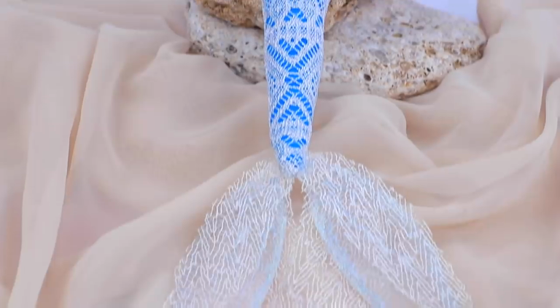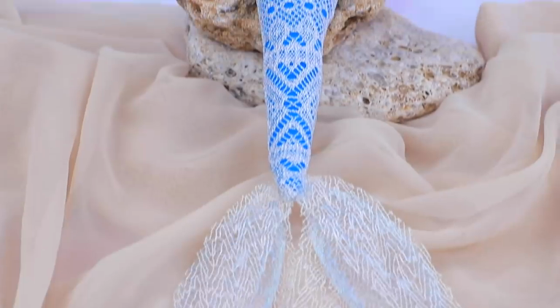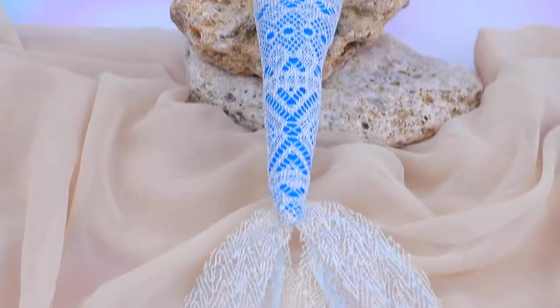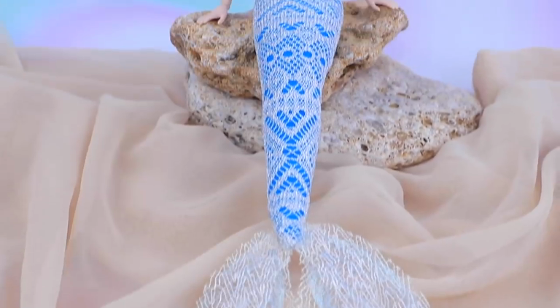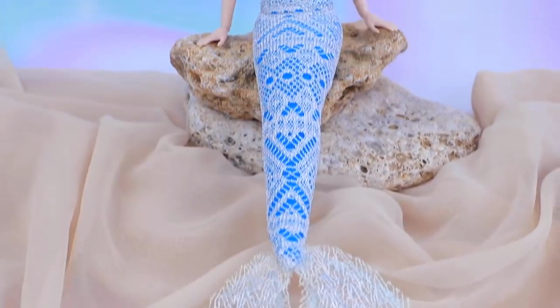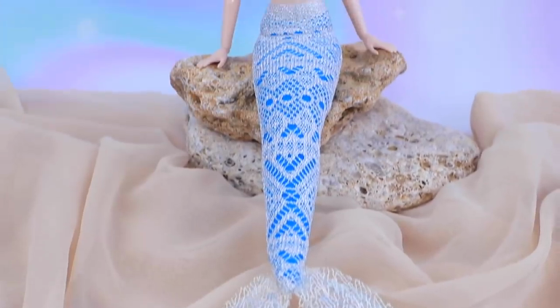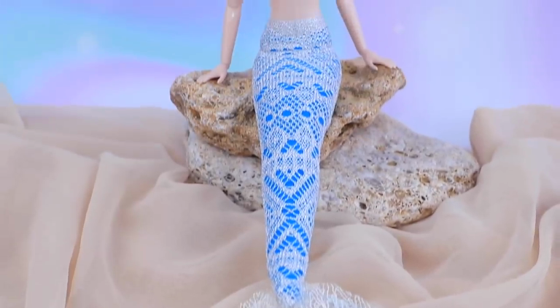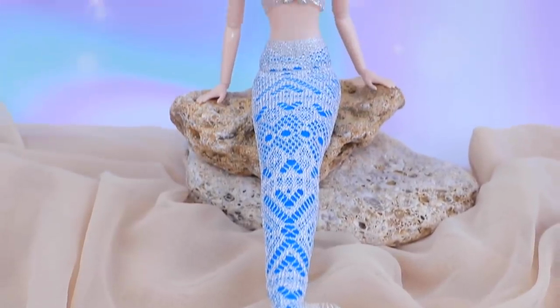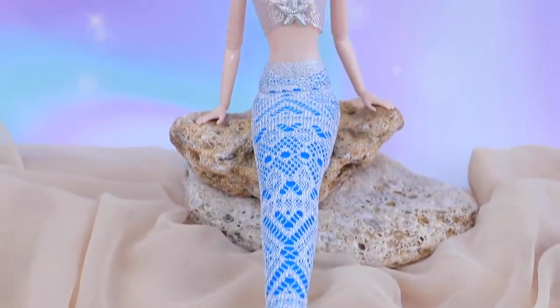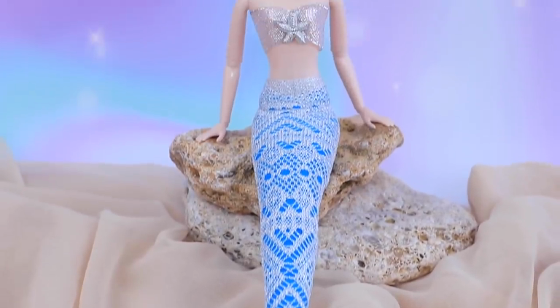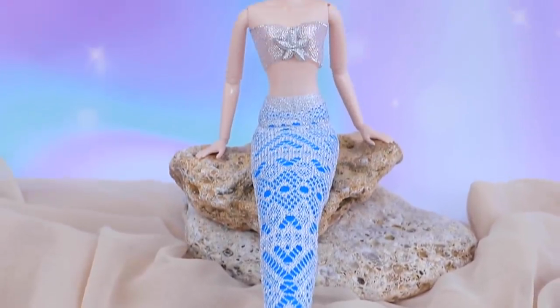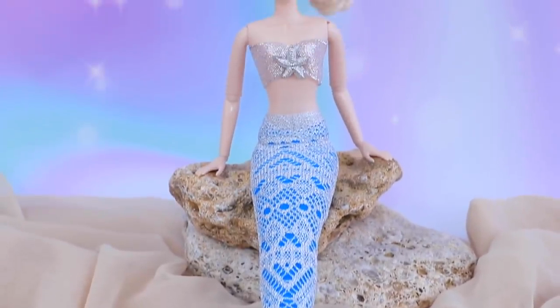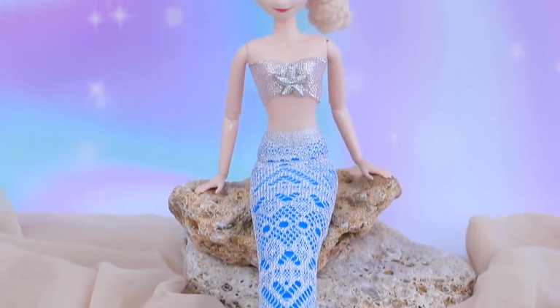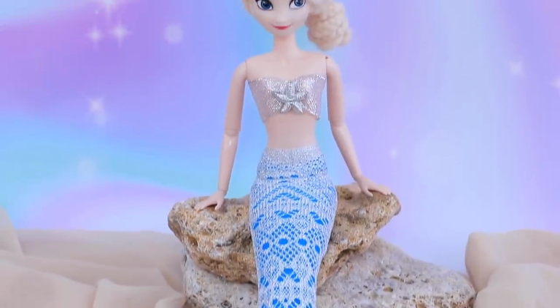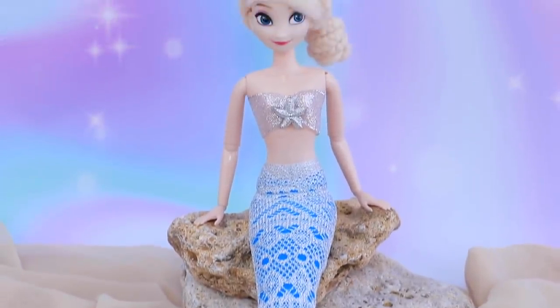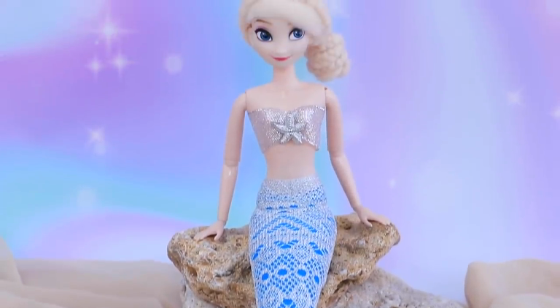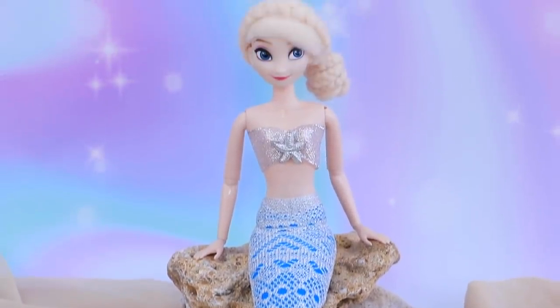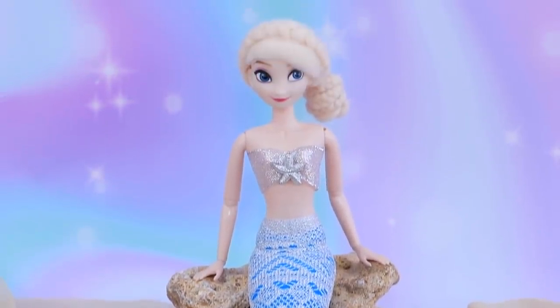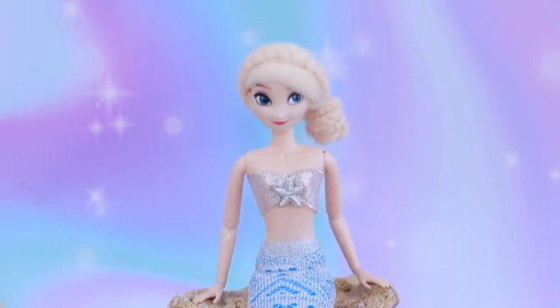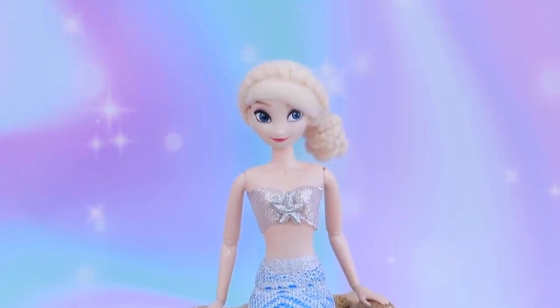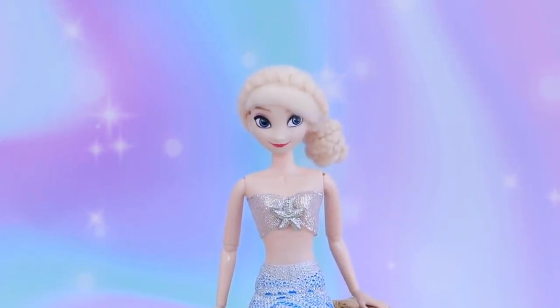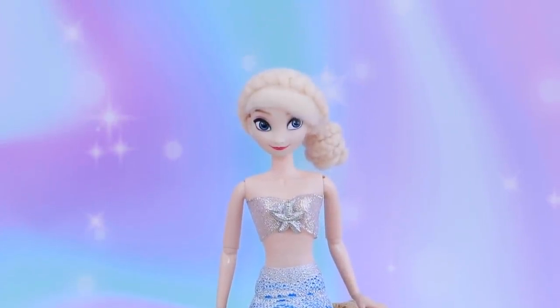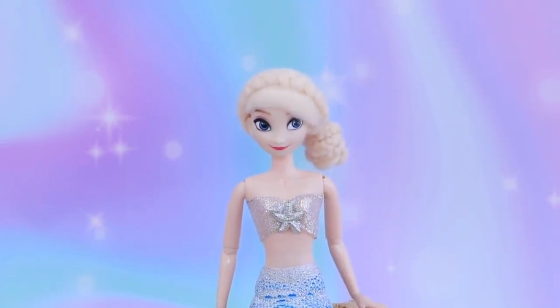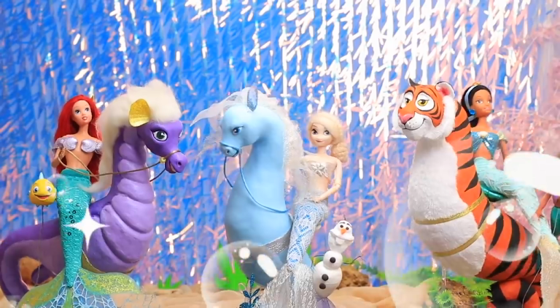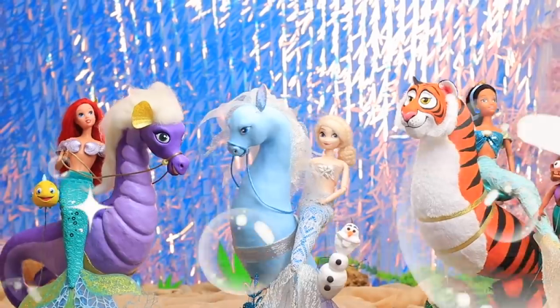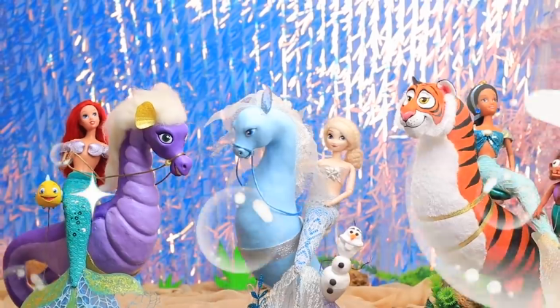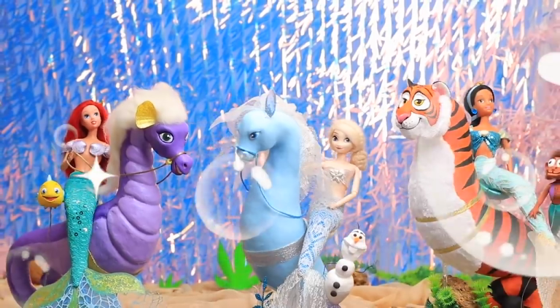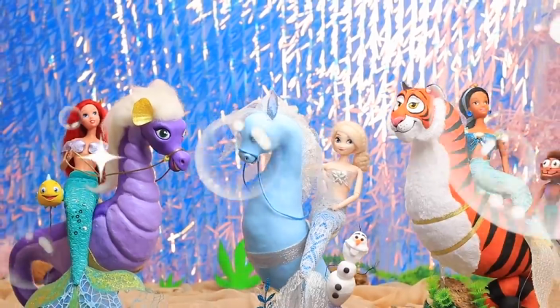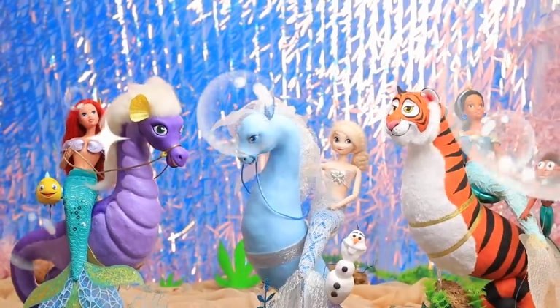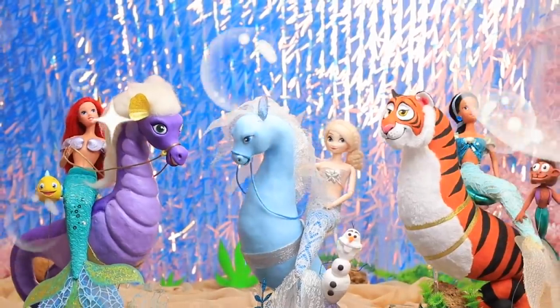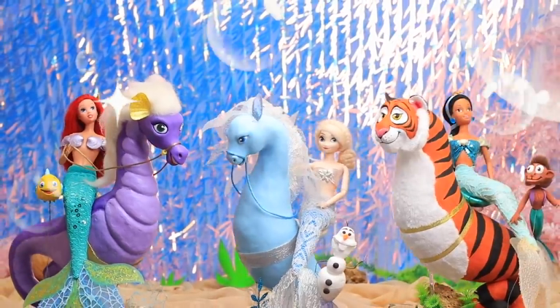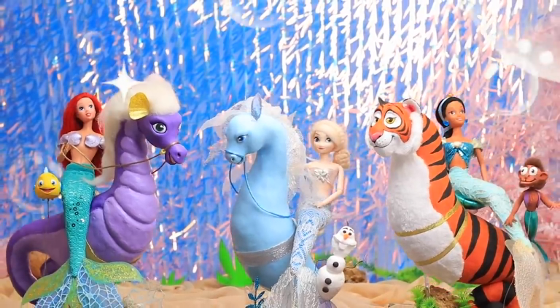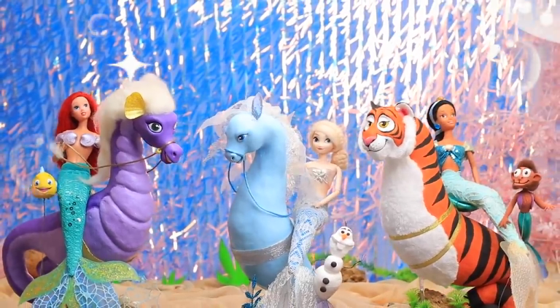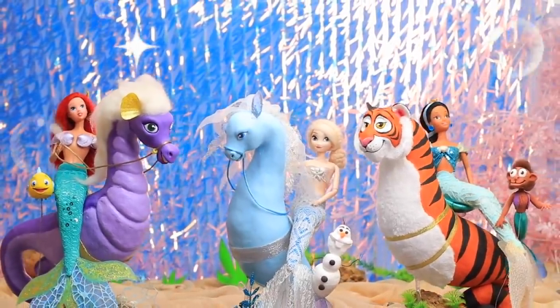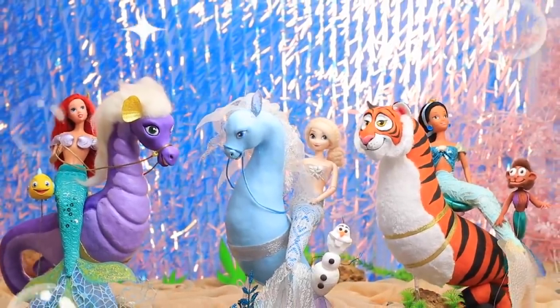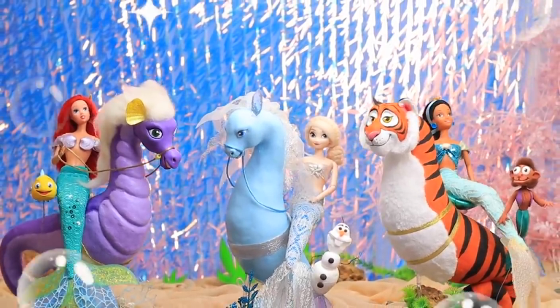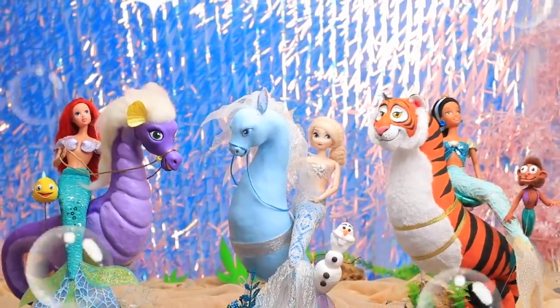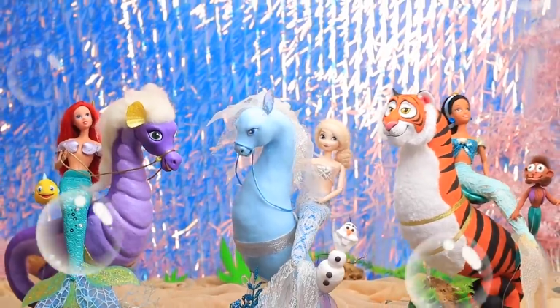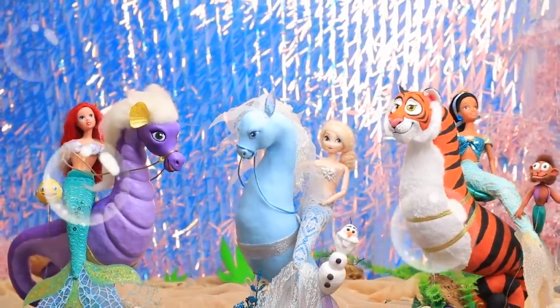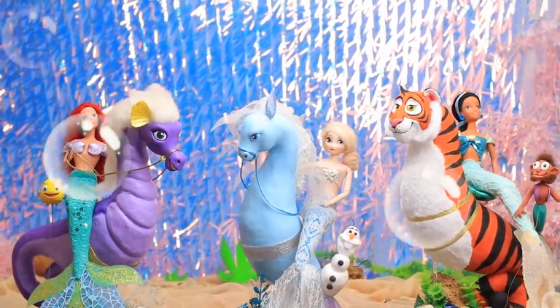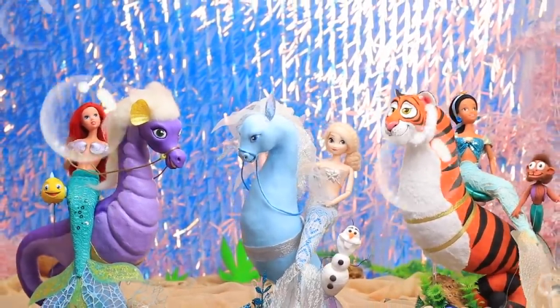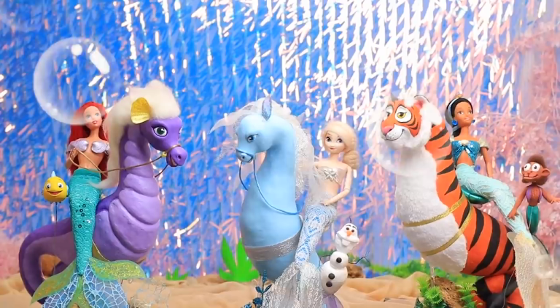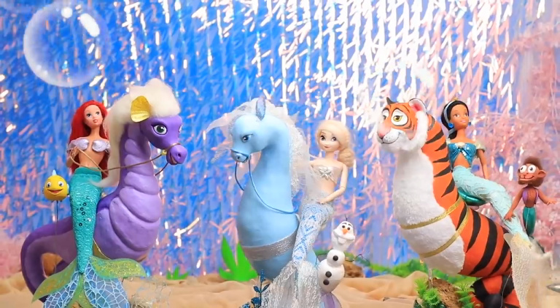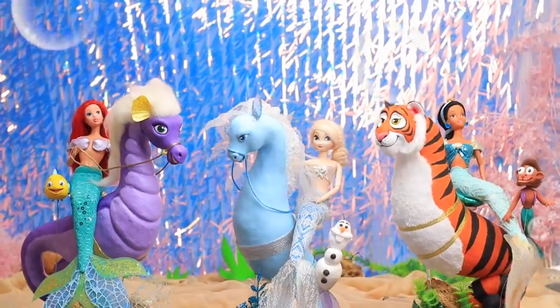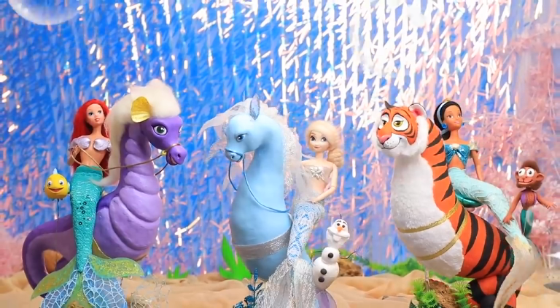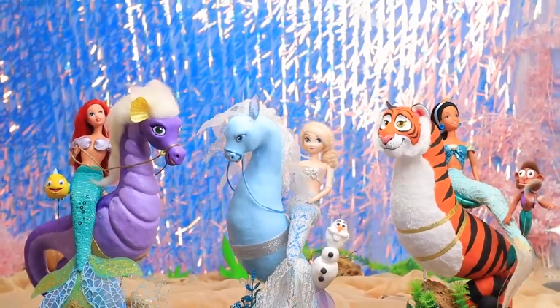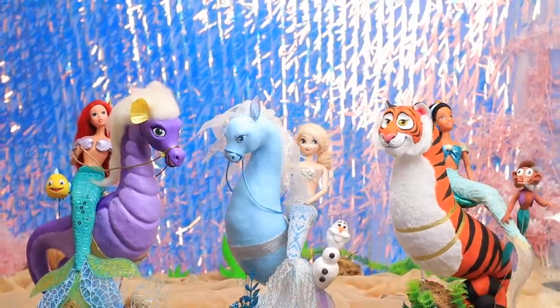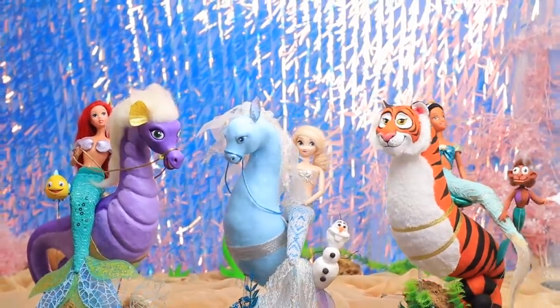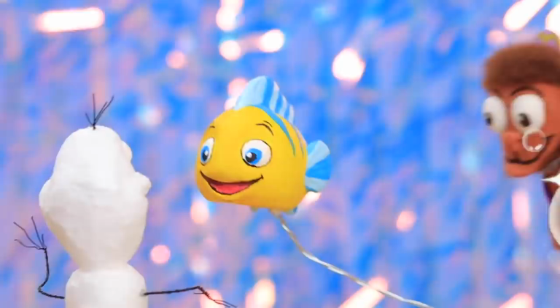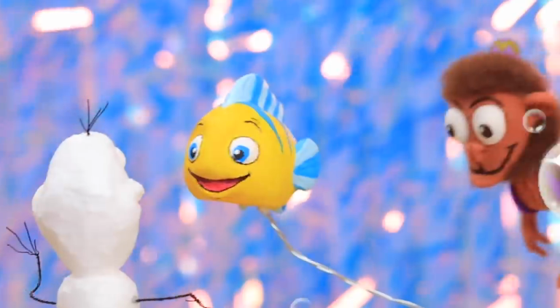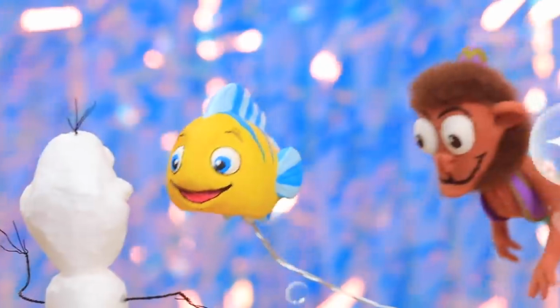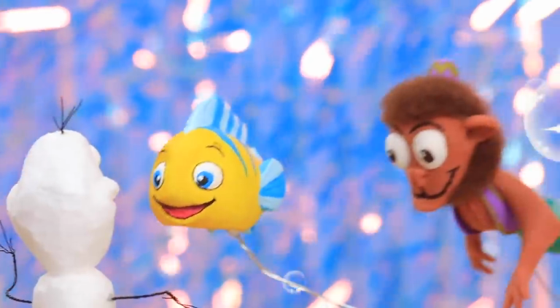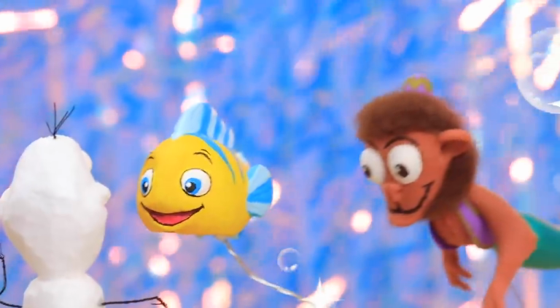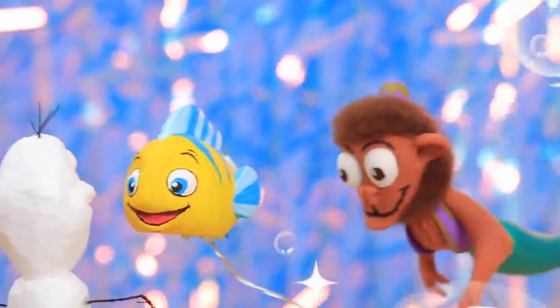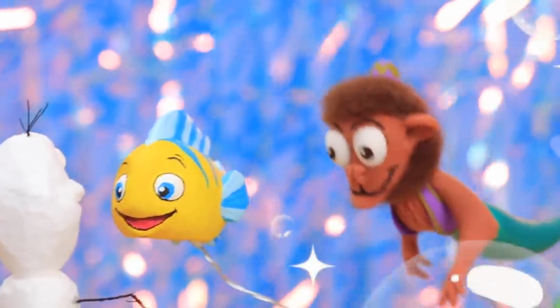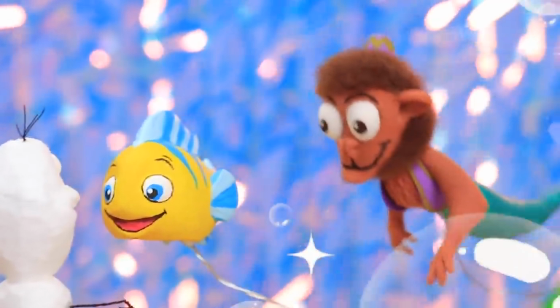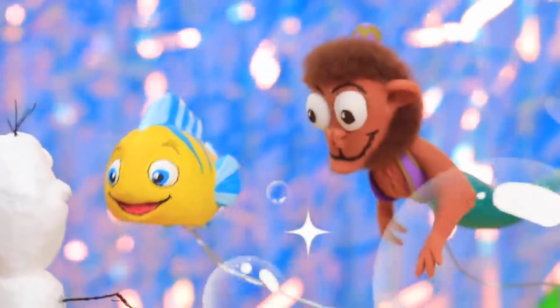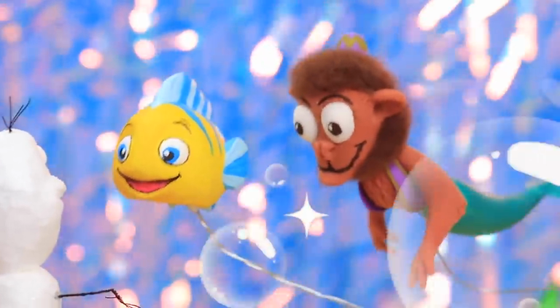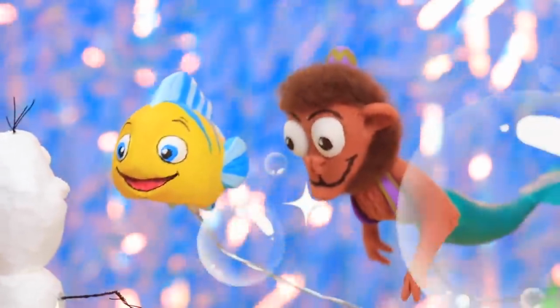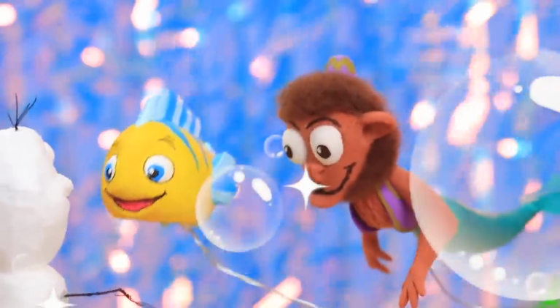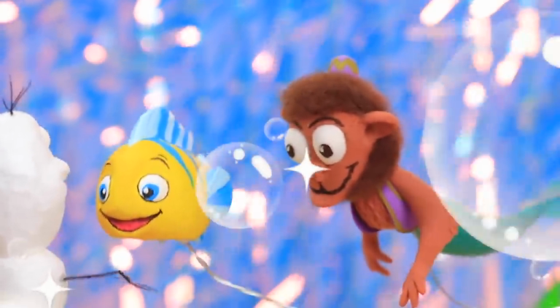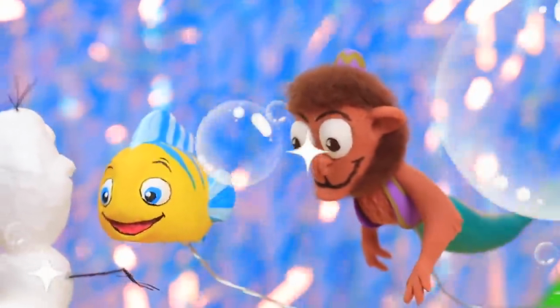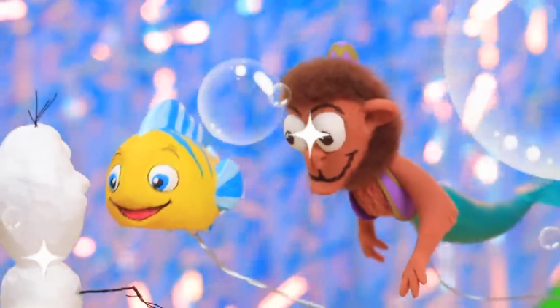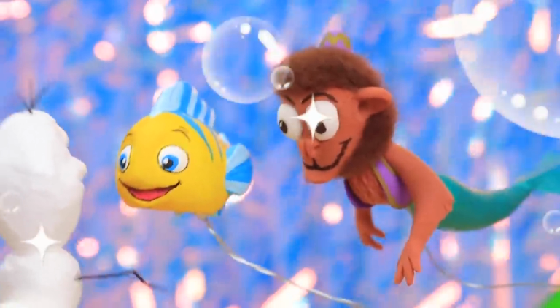Disney princesses turned into mermaids, and tigers and monkeys grew fins. Watch Lollaloo to see all the magical transformations.